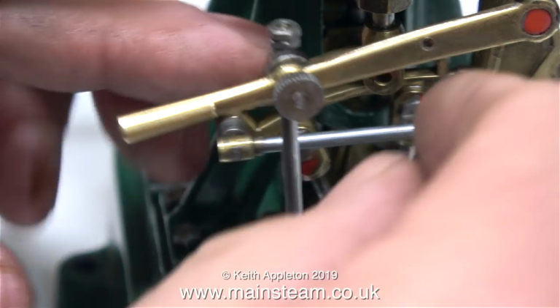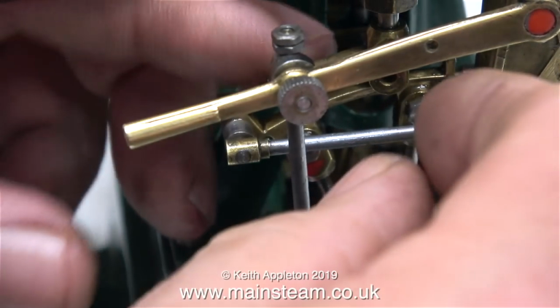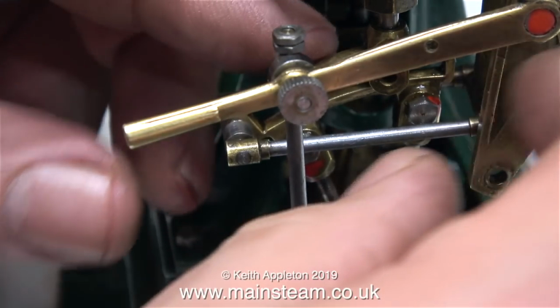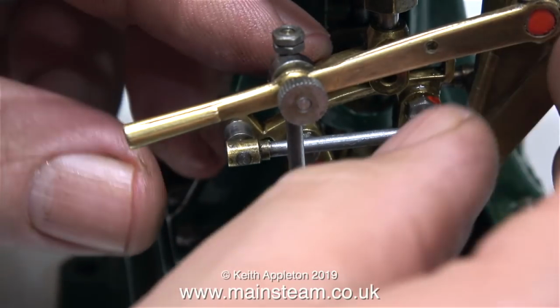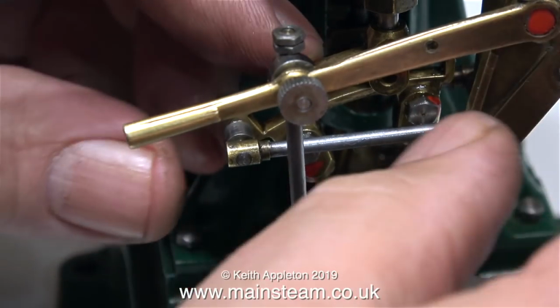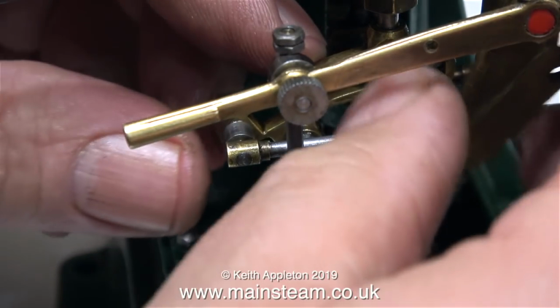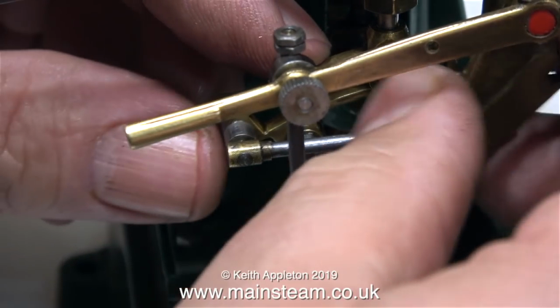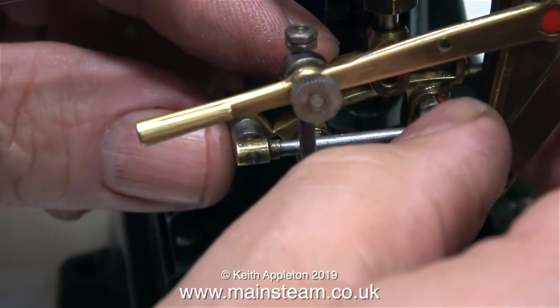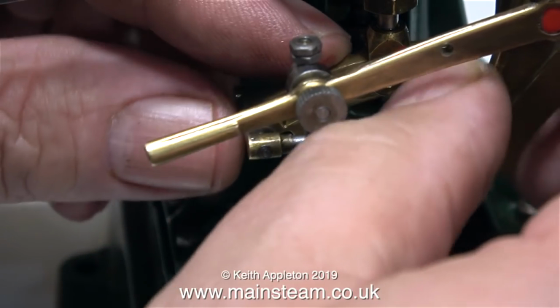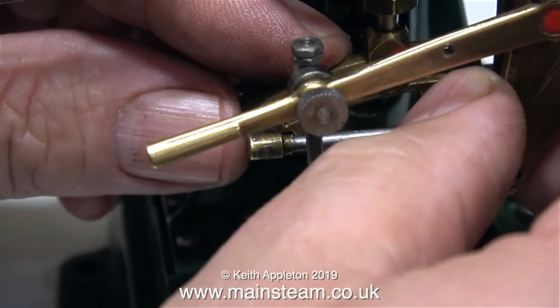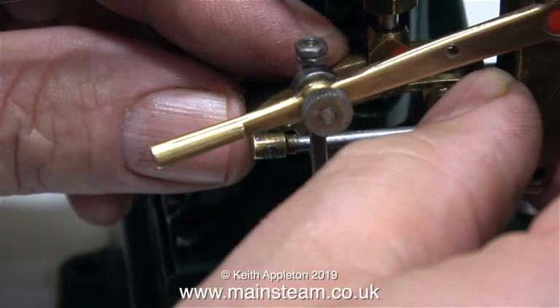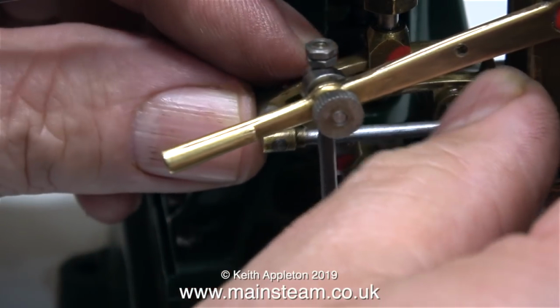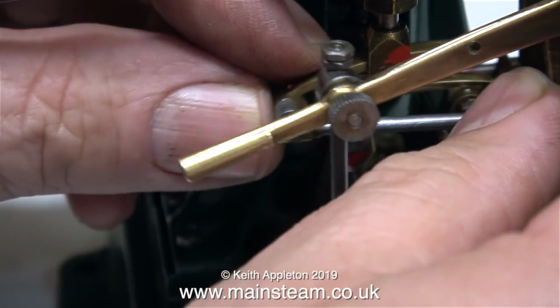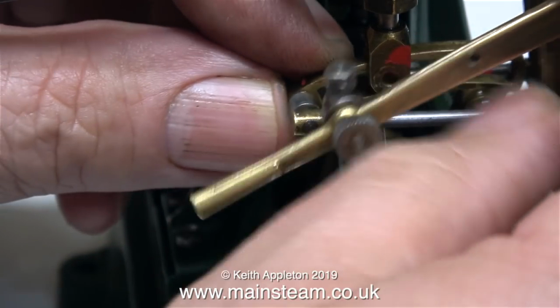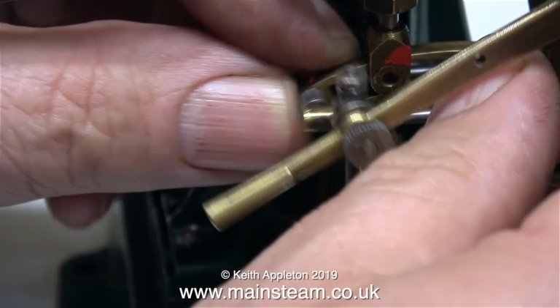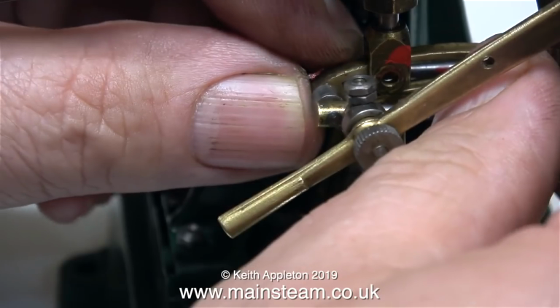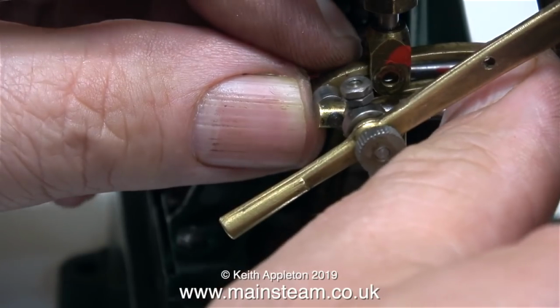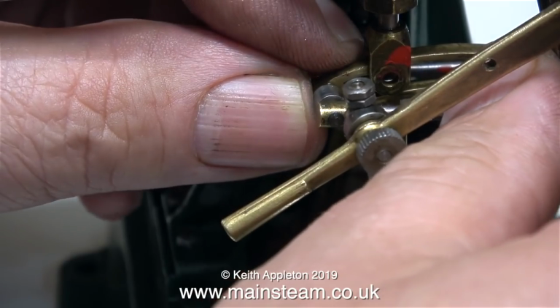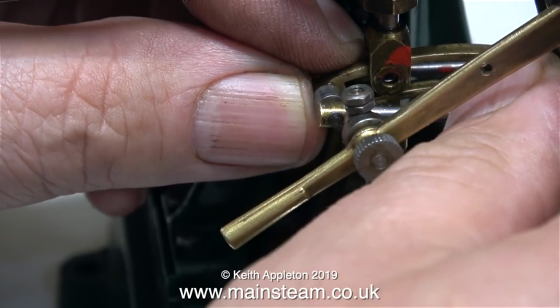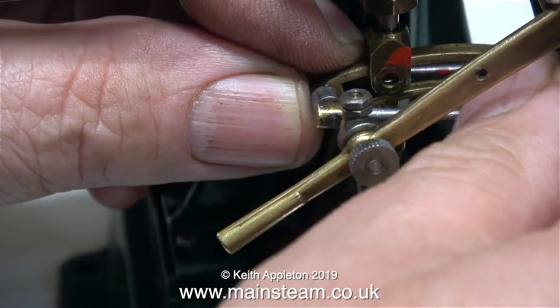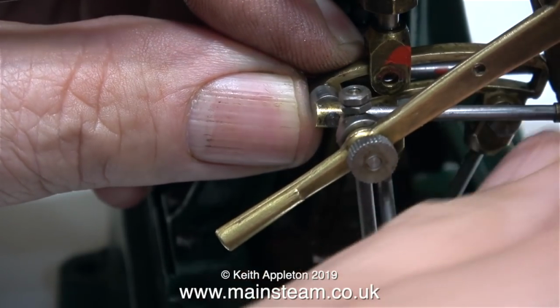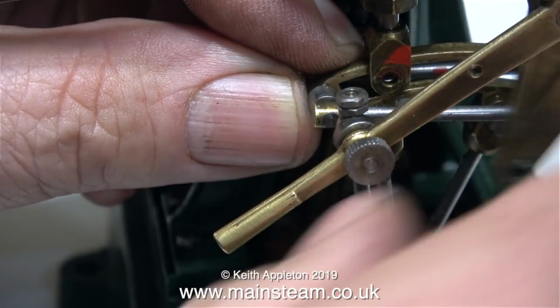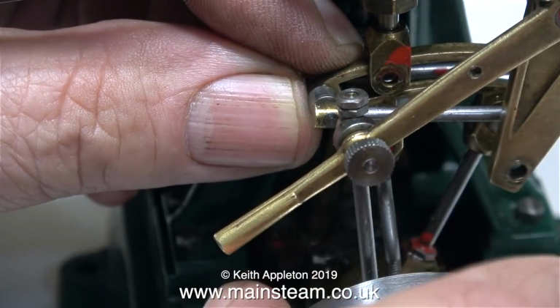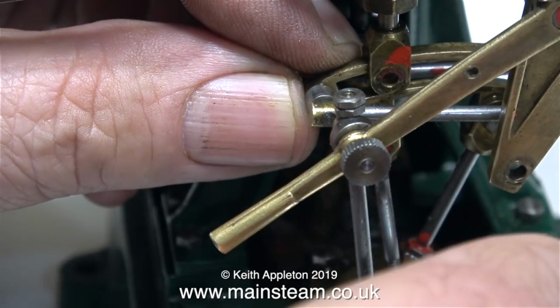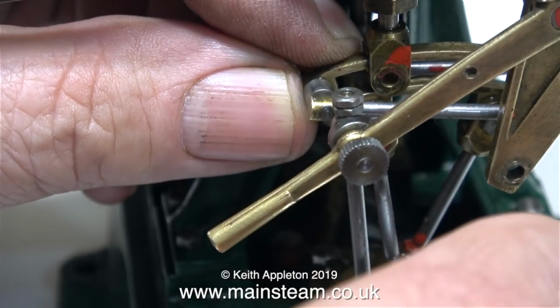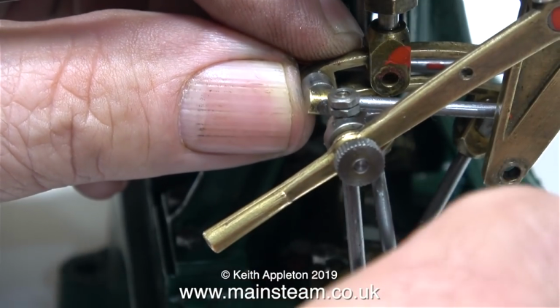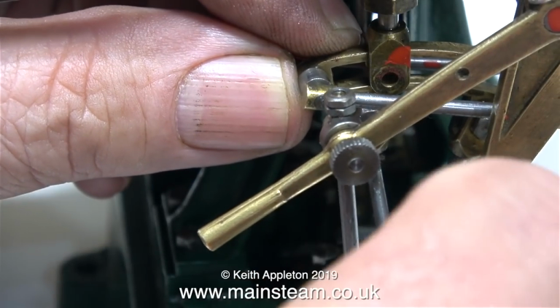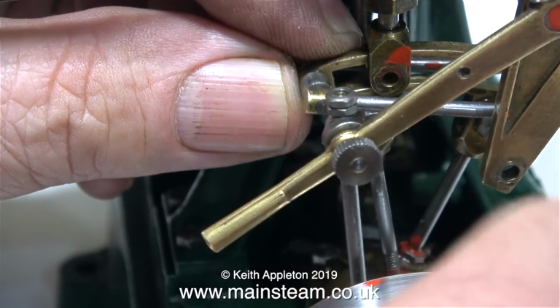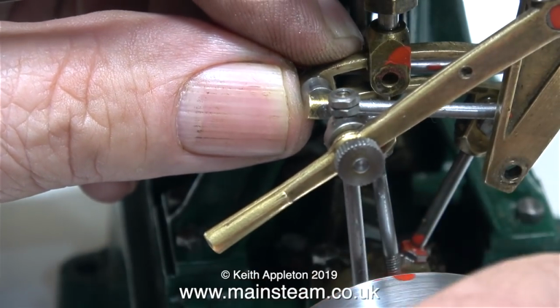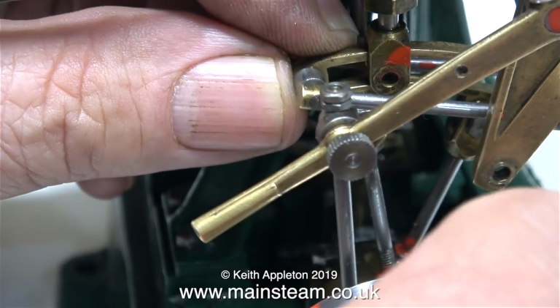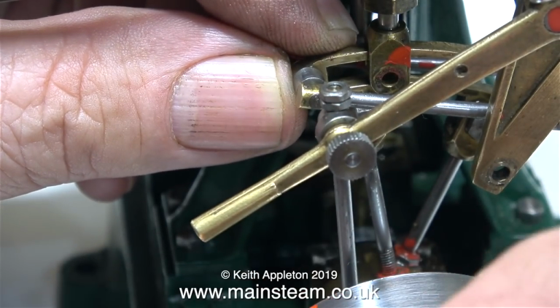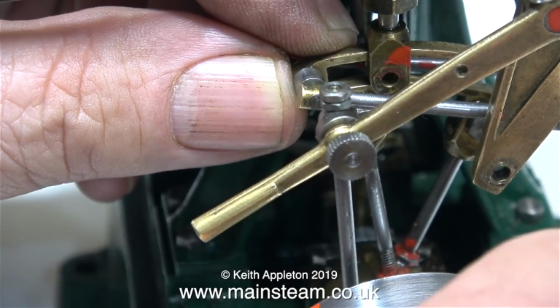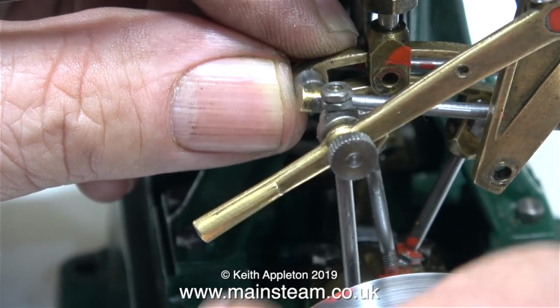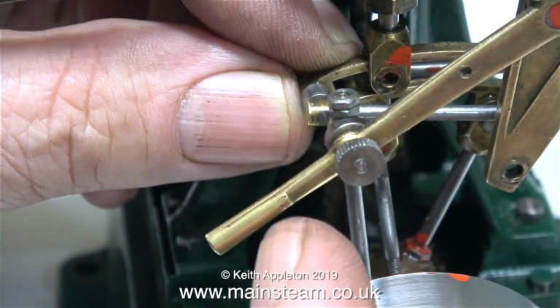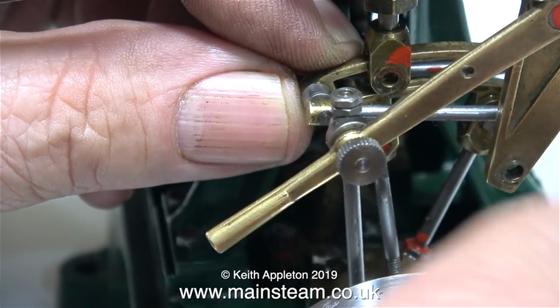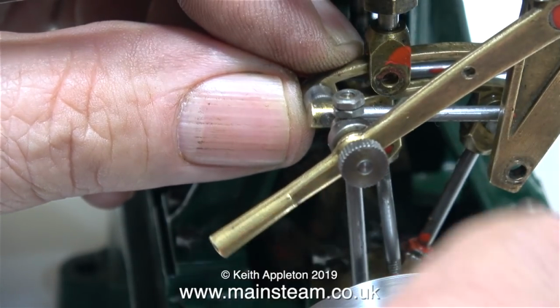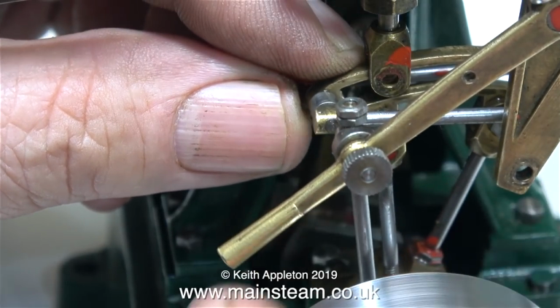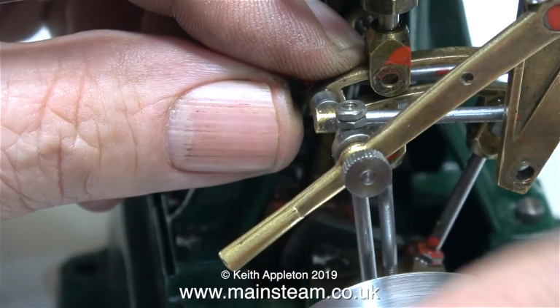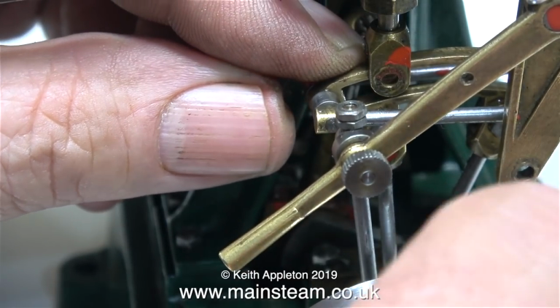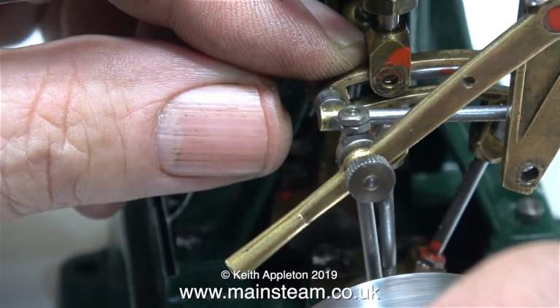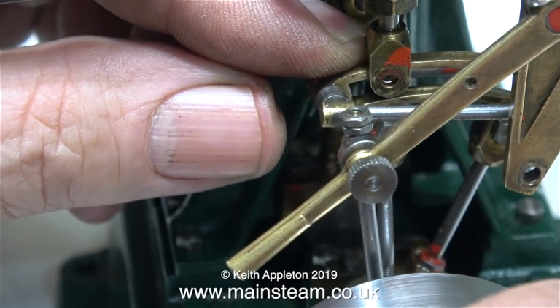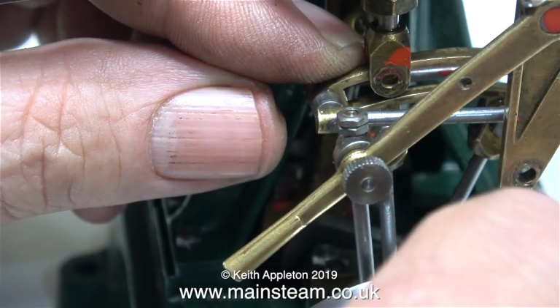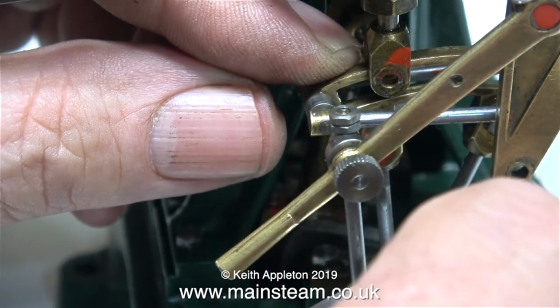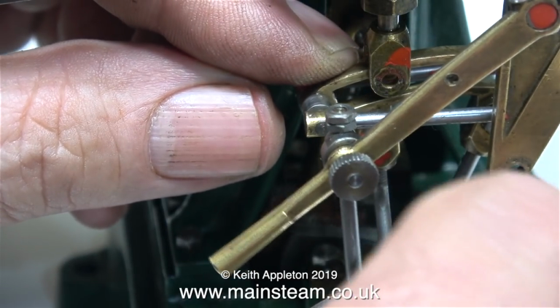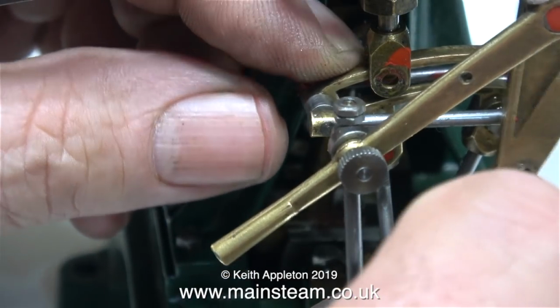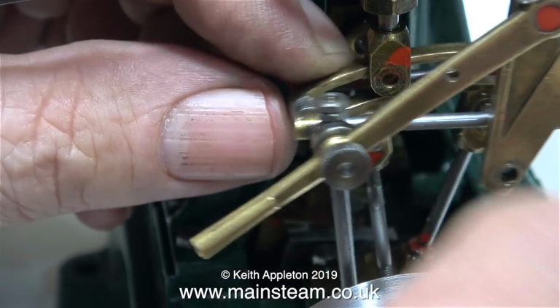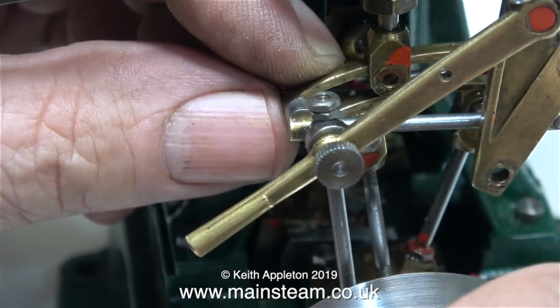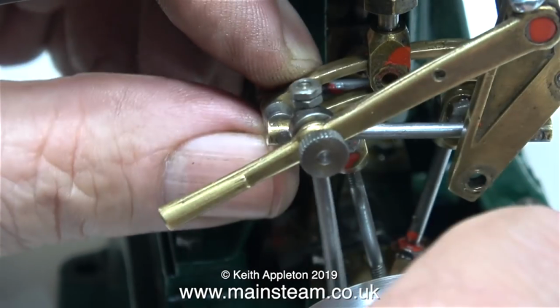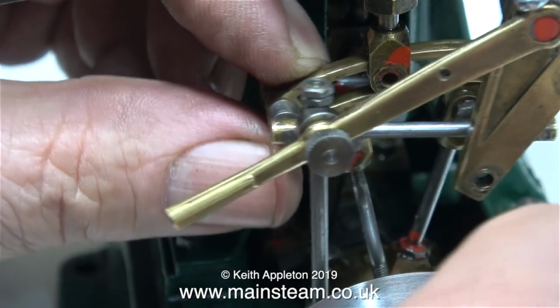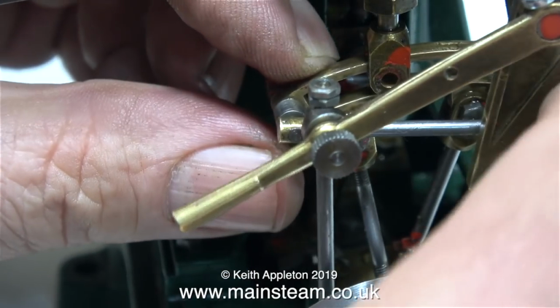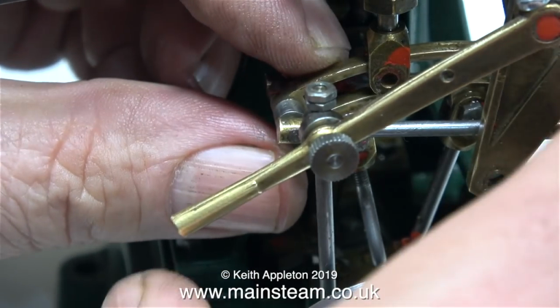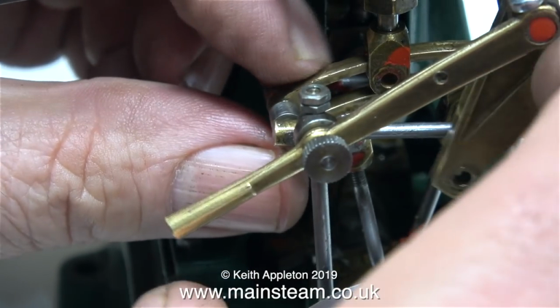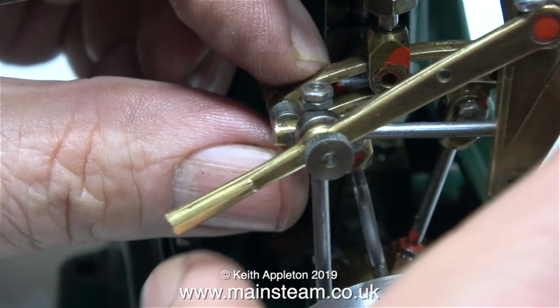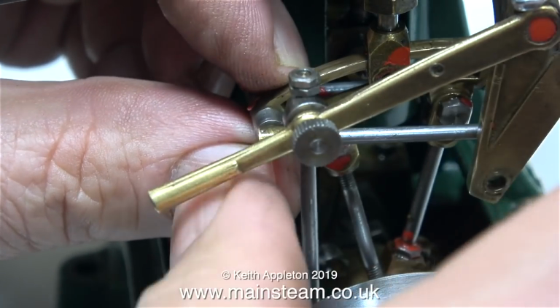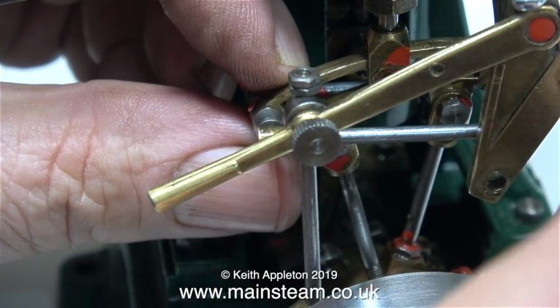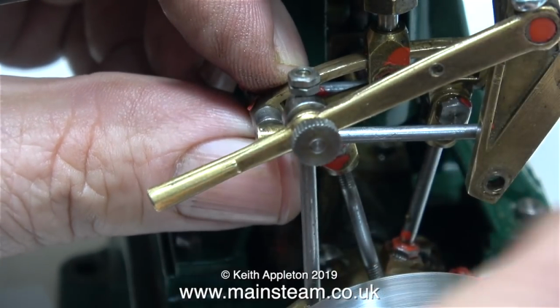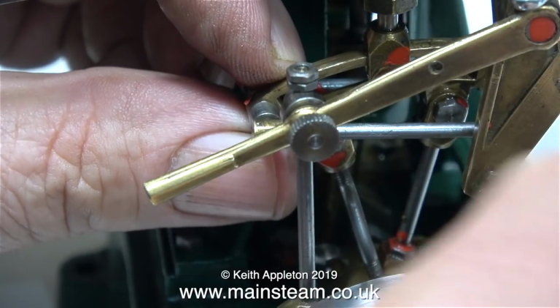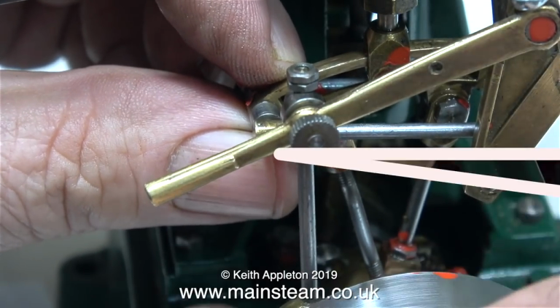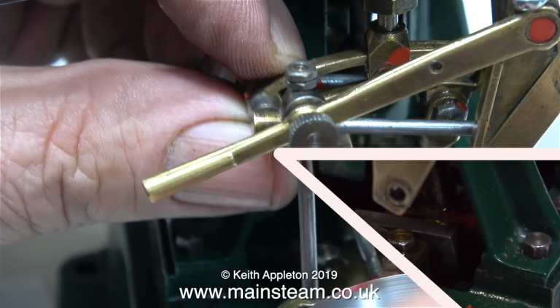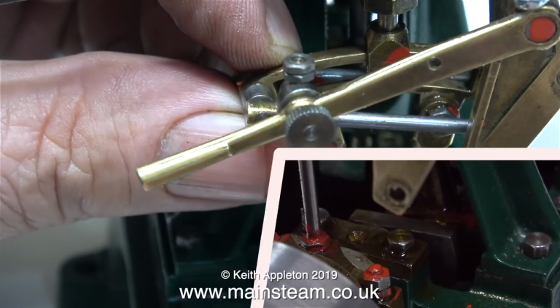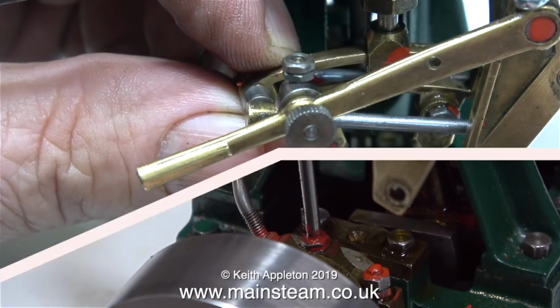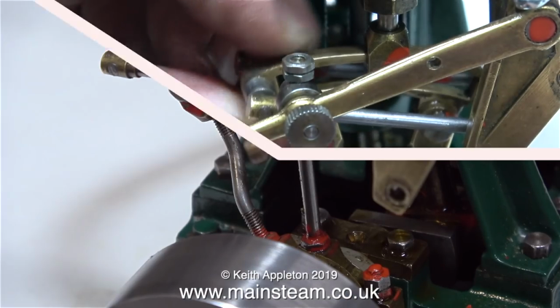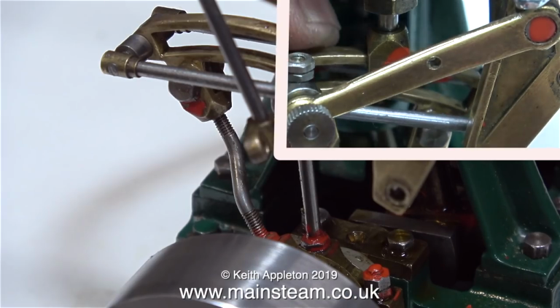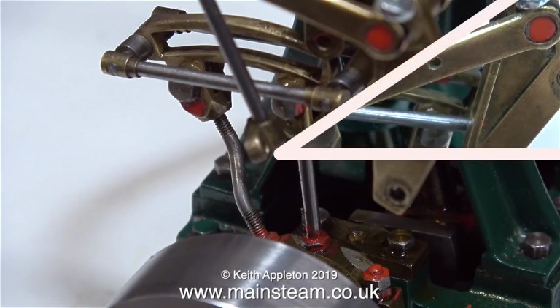Die blocks are considerably different on larger engines, where they're a shaped piece of metal that runs in the block, not just a round bush.